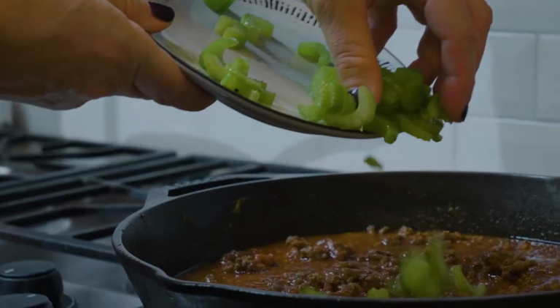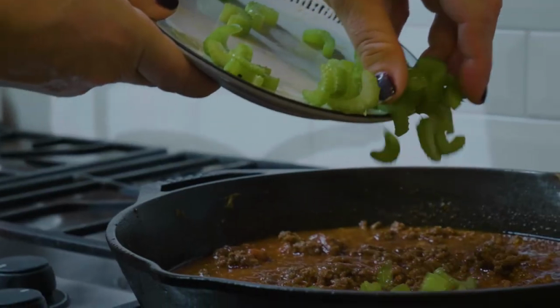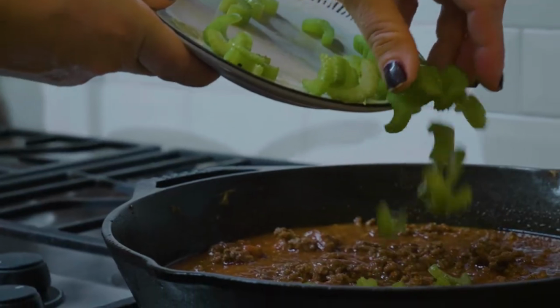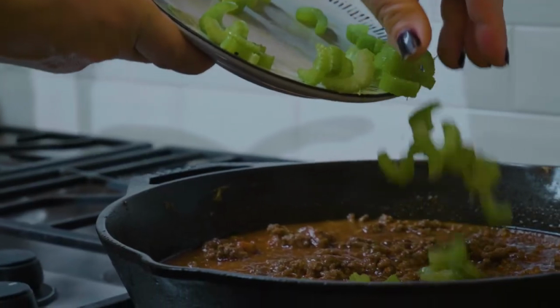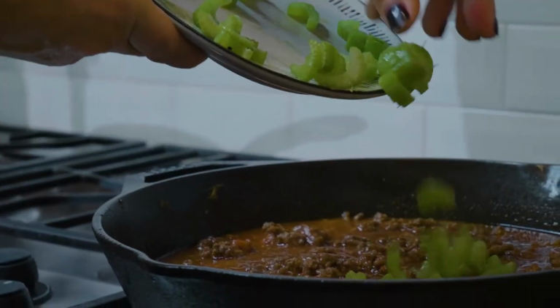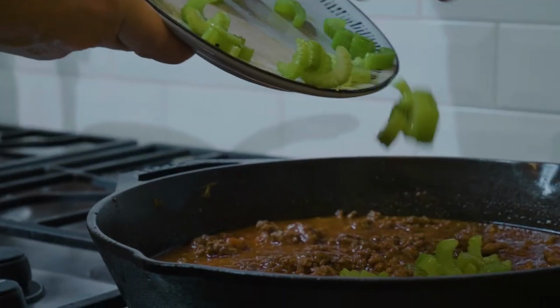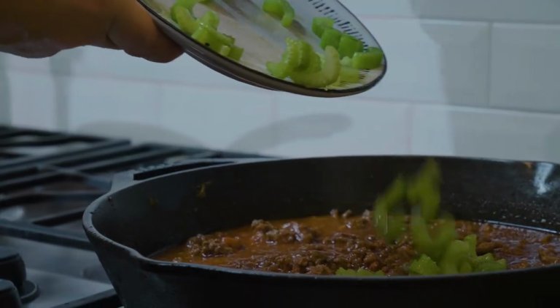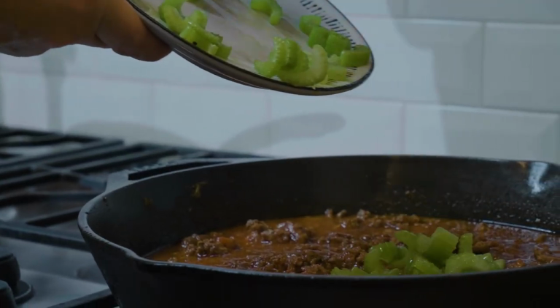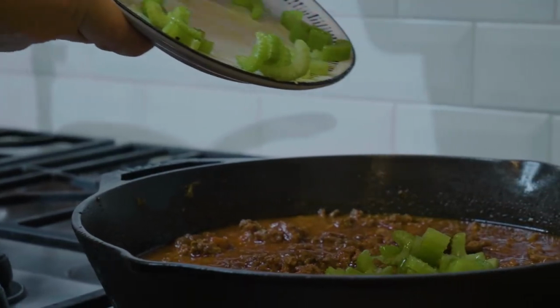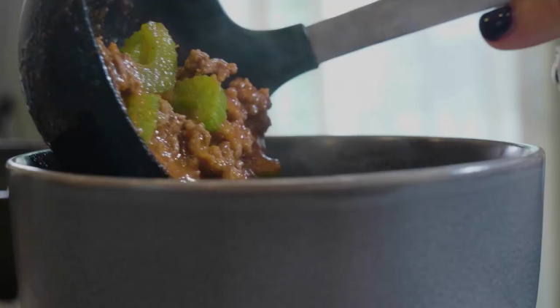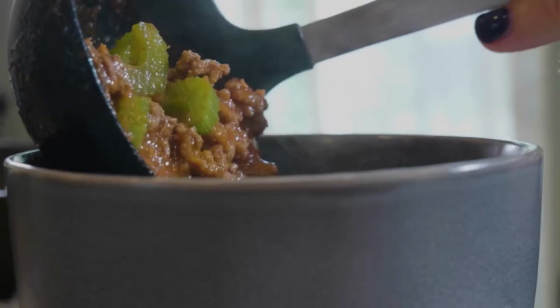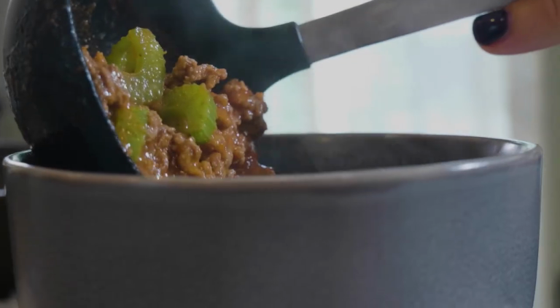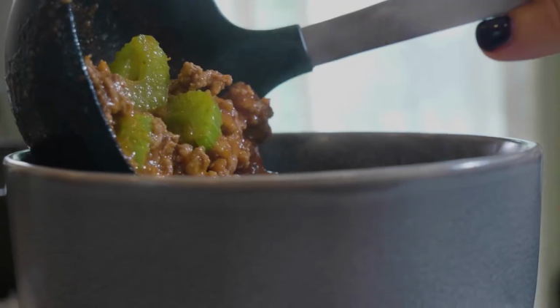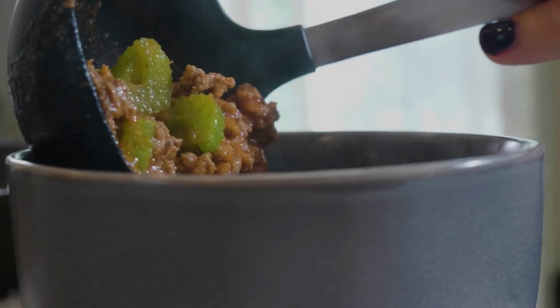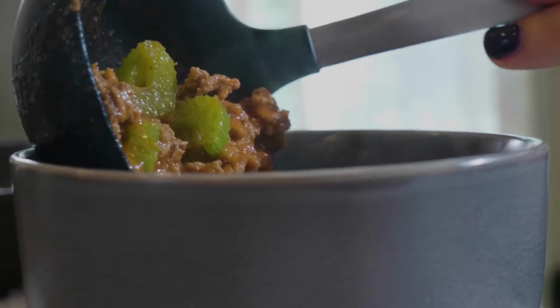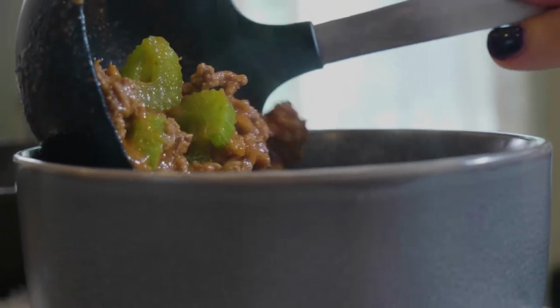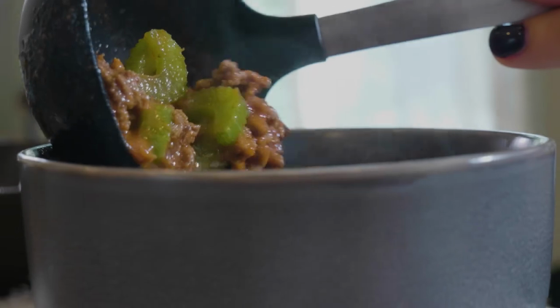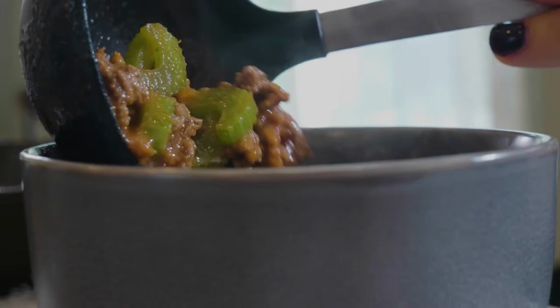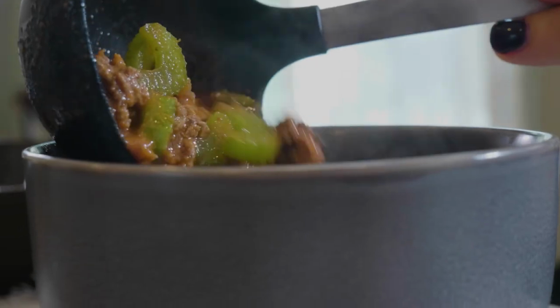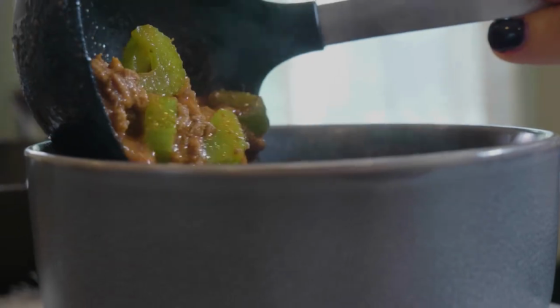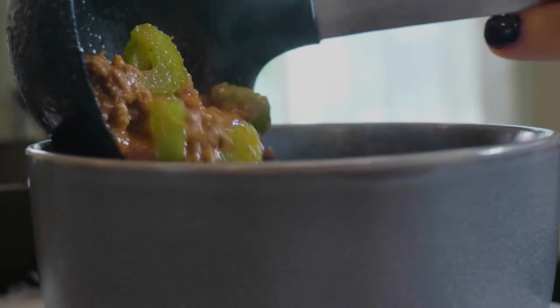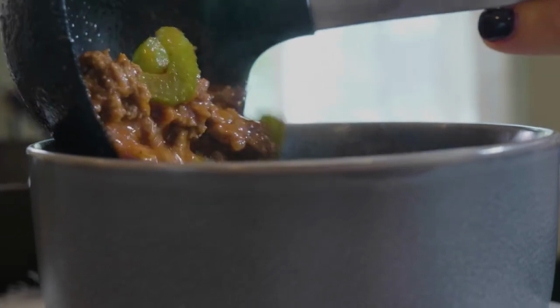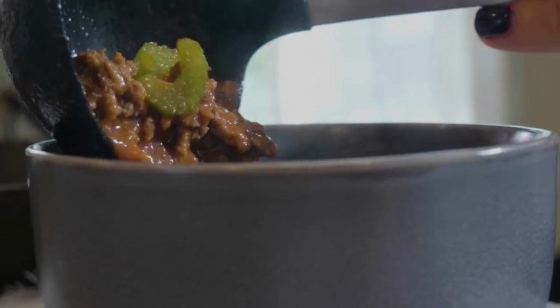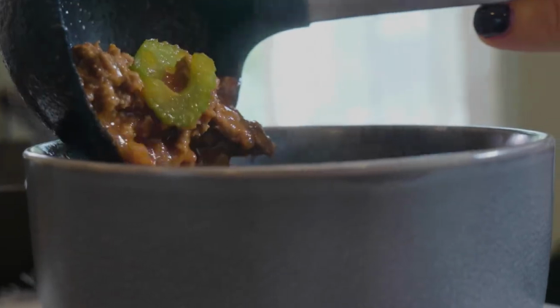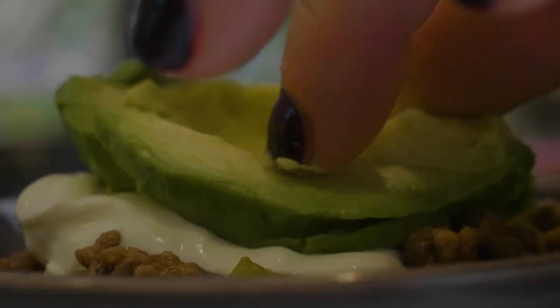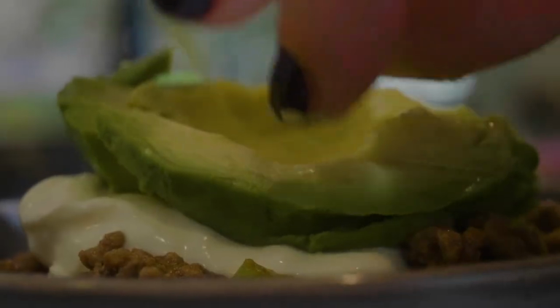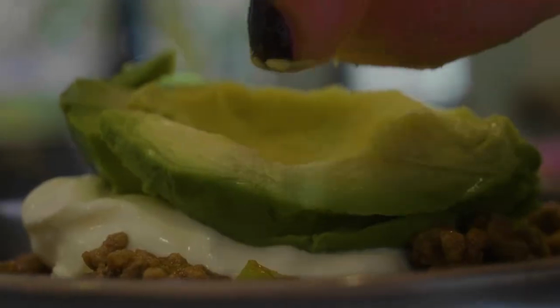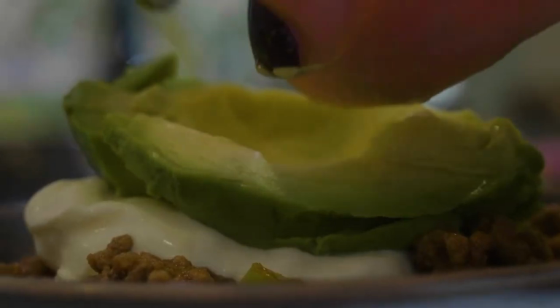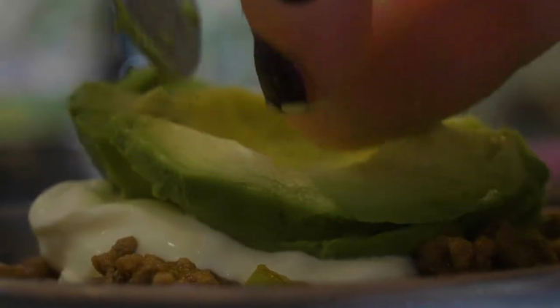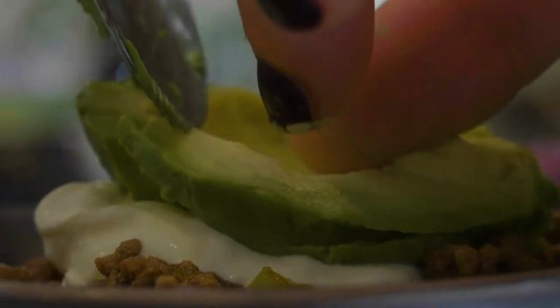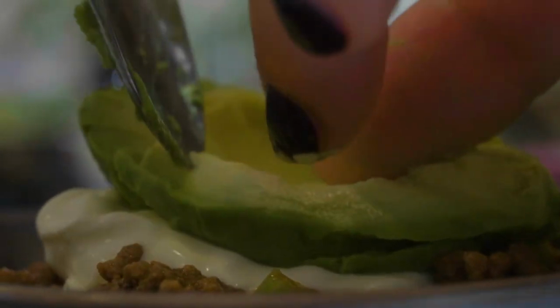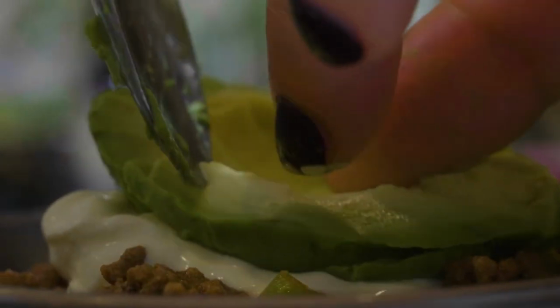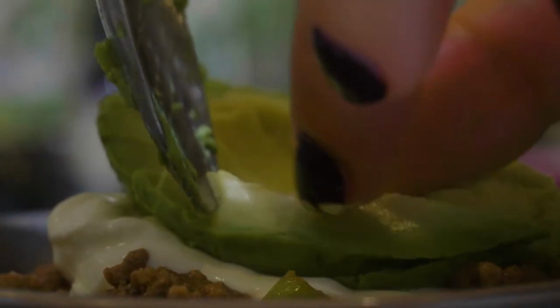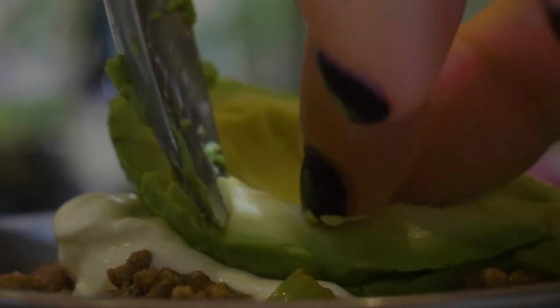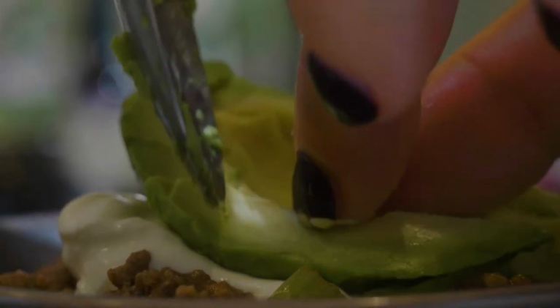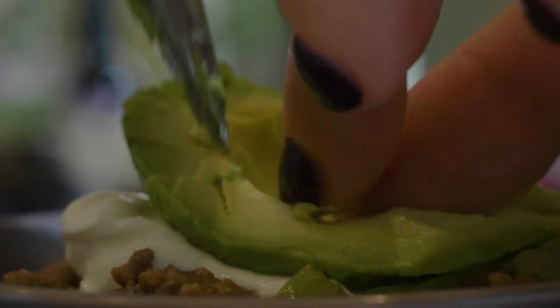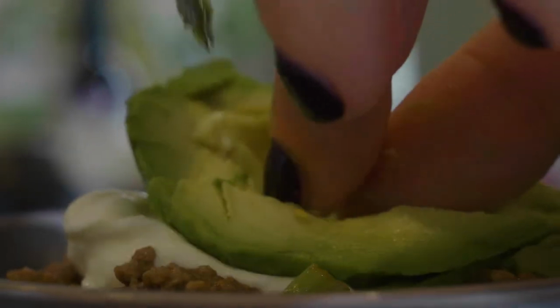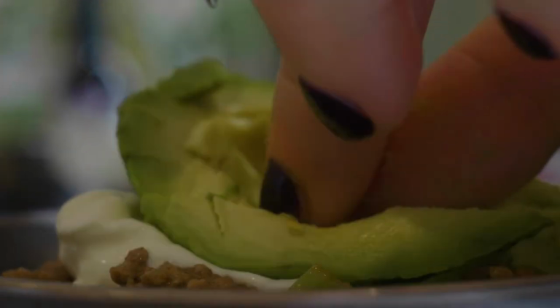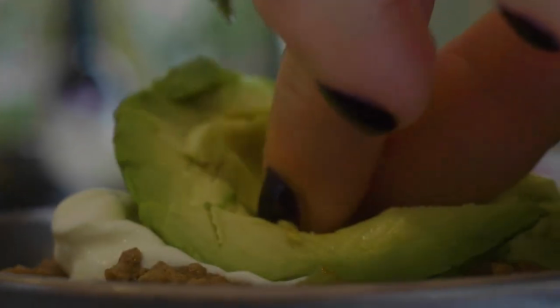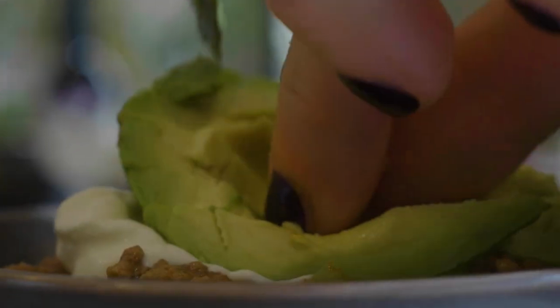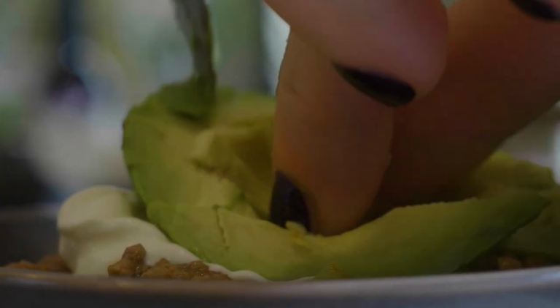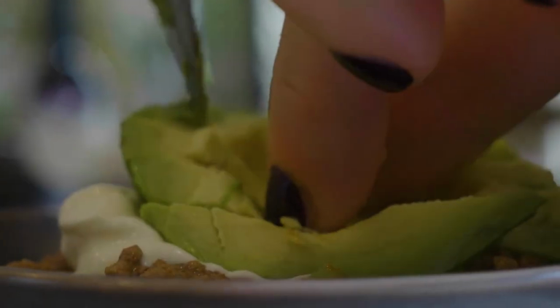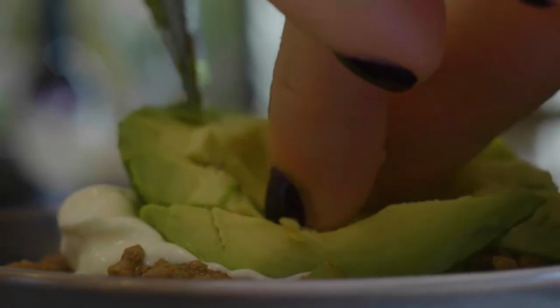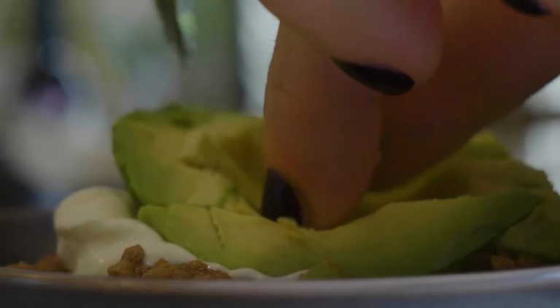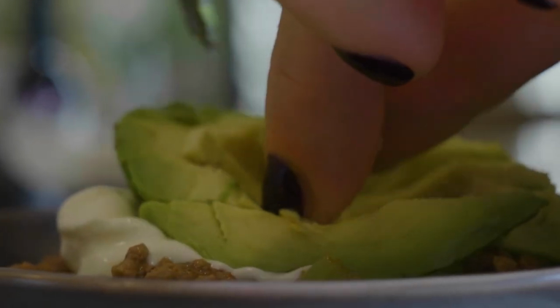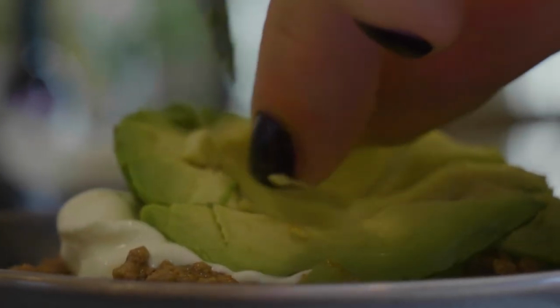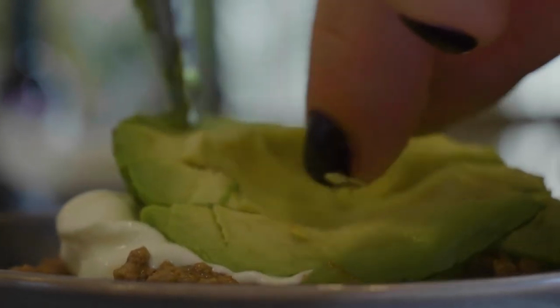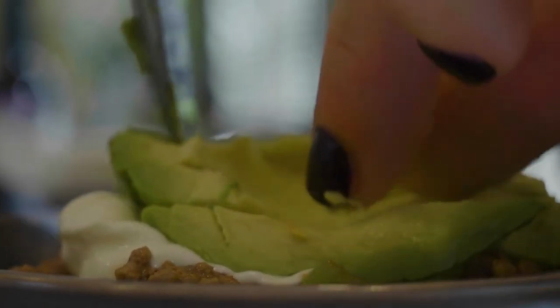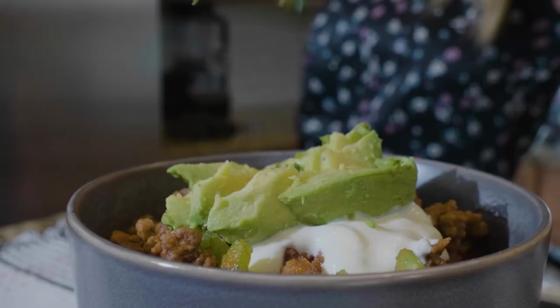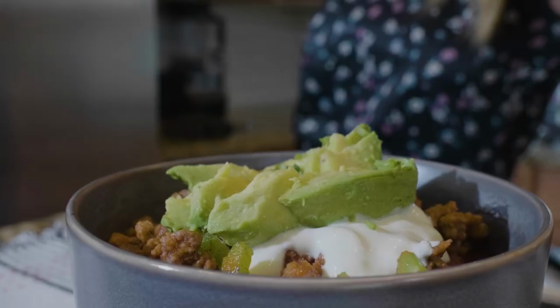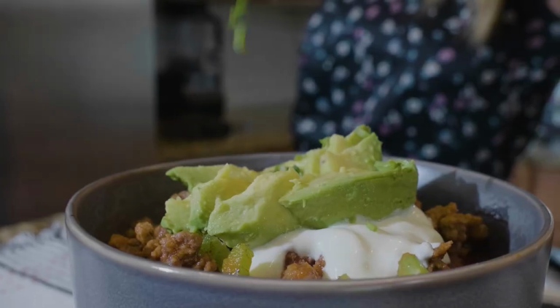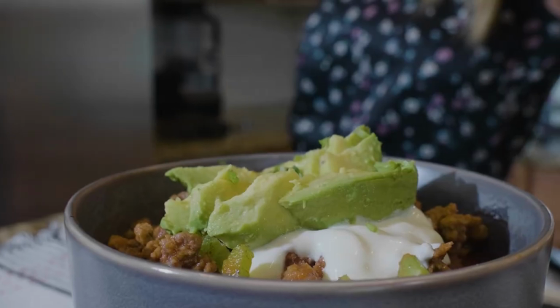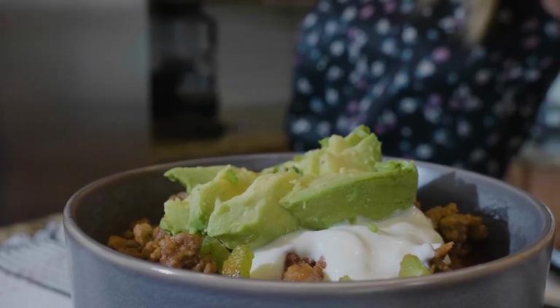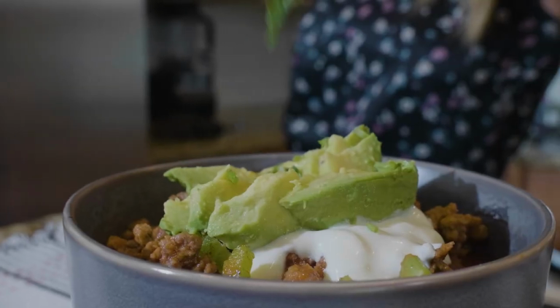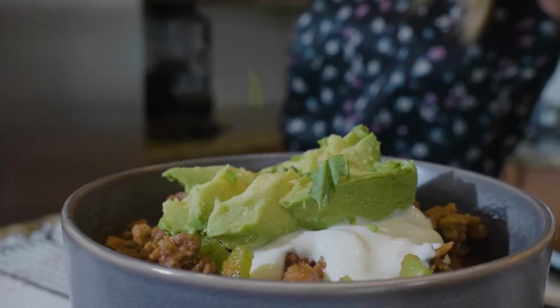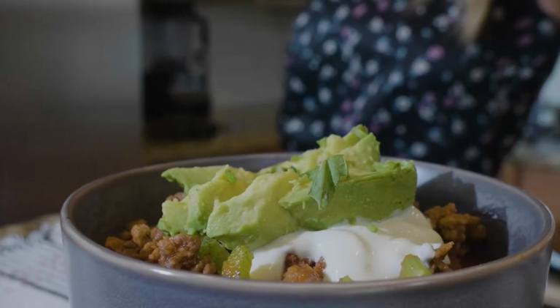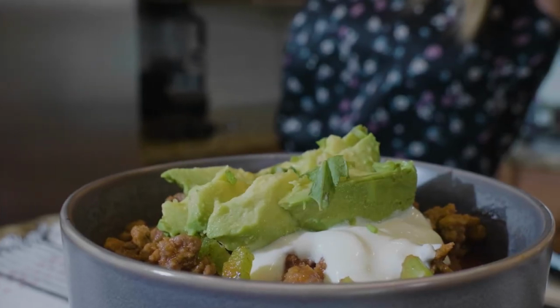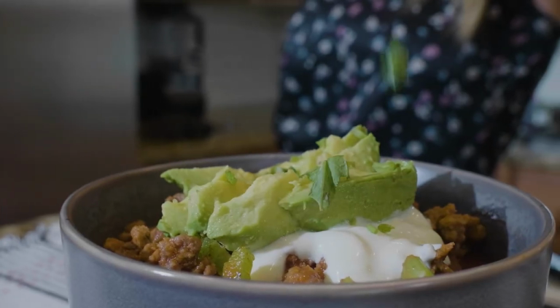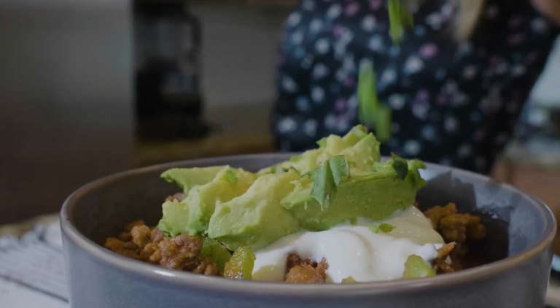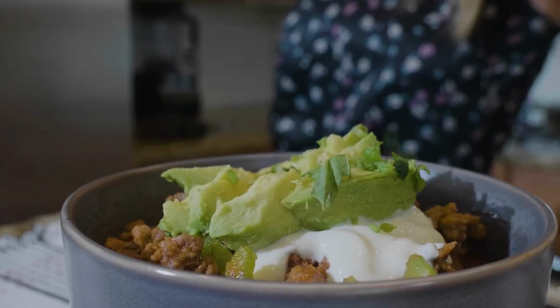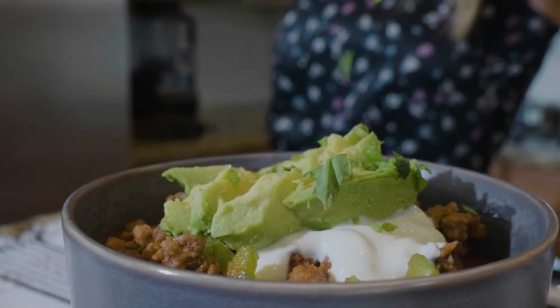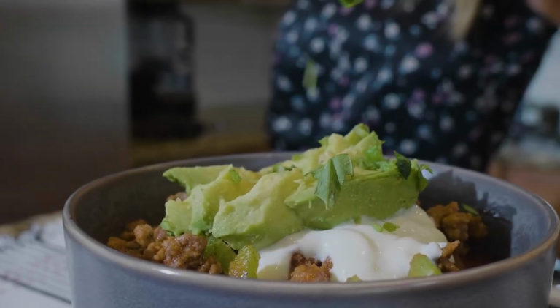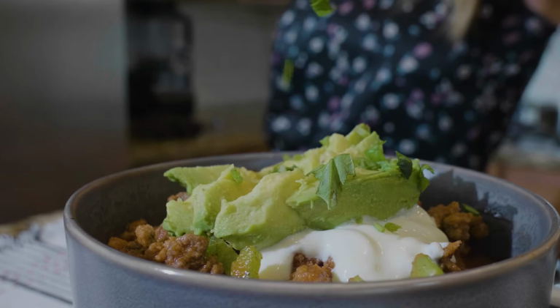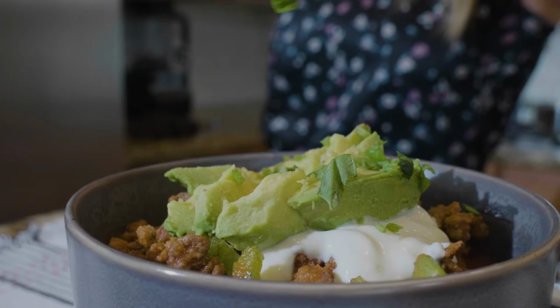You can top it with some sour cream, avocado, and hot sauce if you like. It is so good — I guarantee you're probably gonna want to make a little bit of extra of this one.